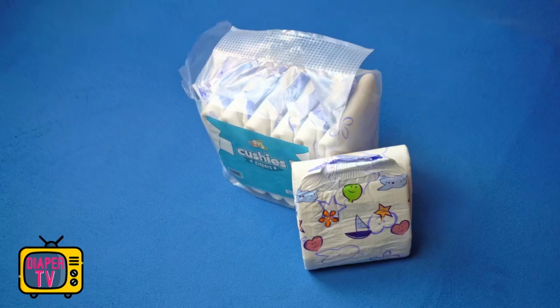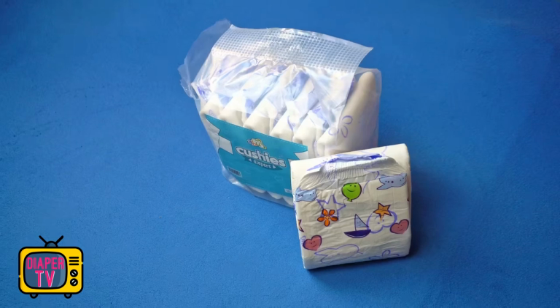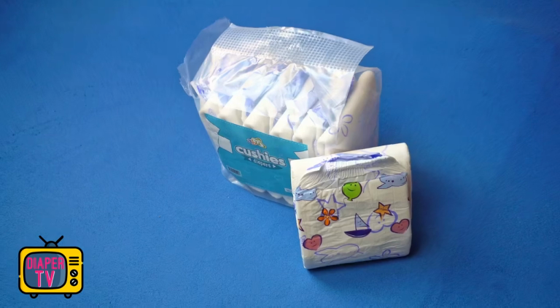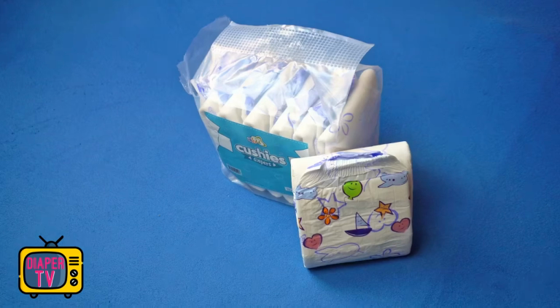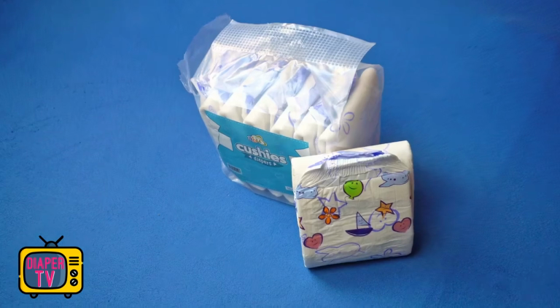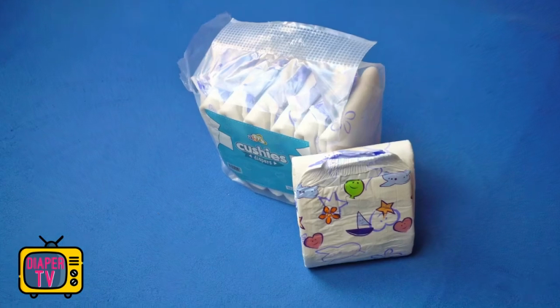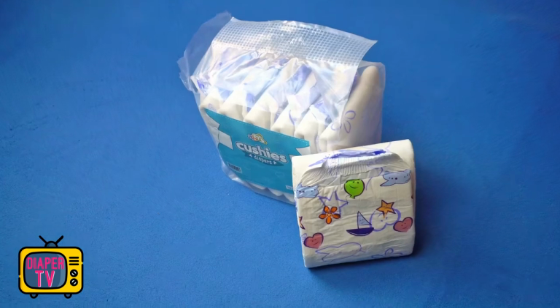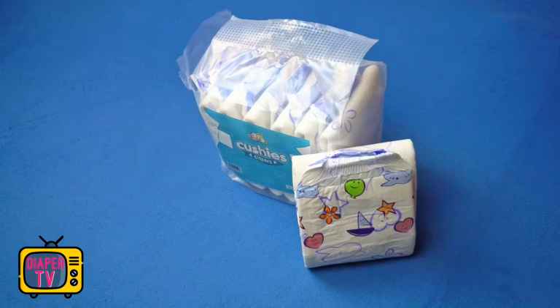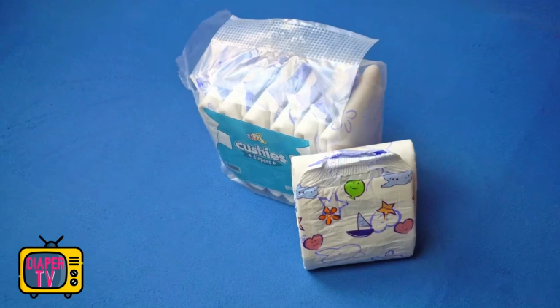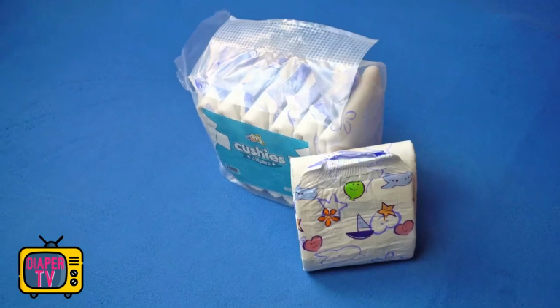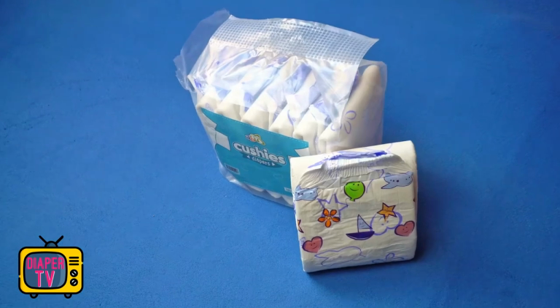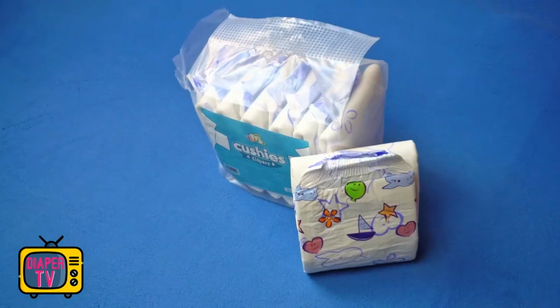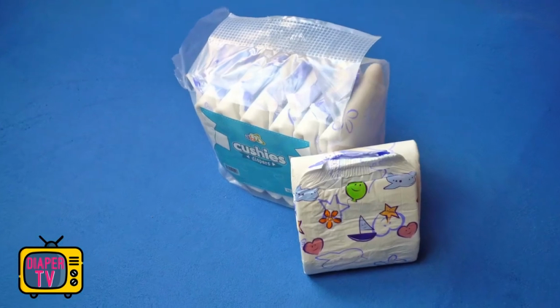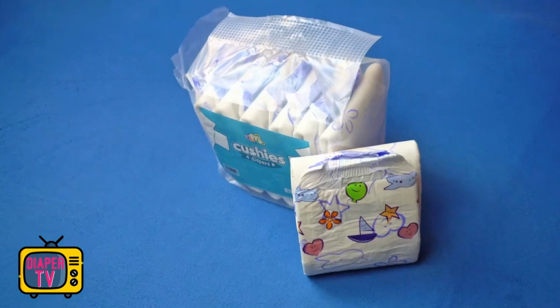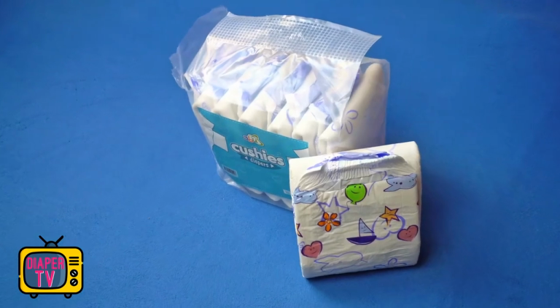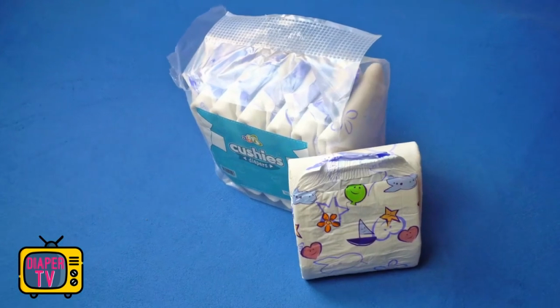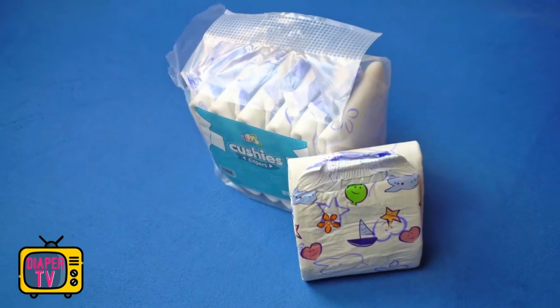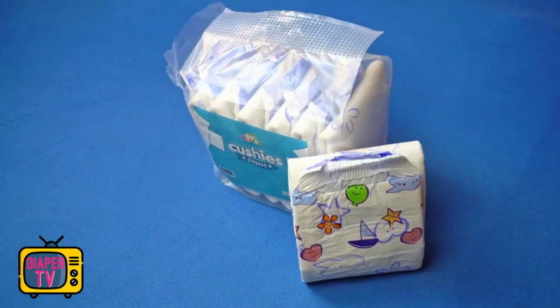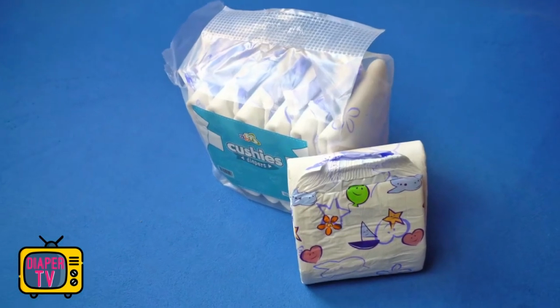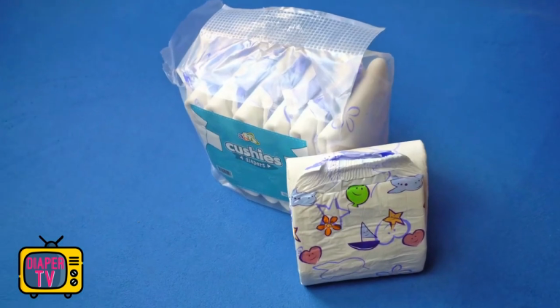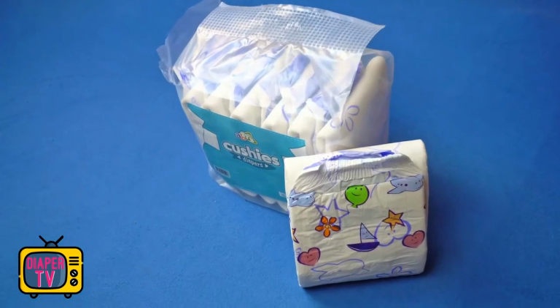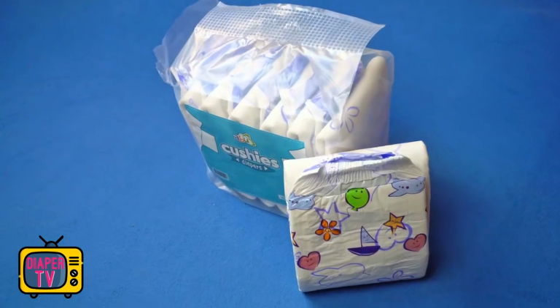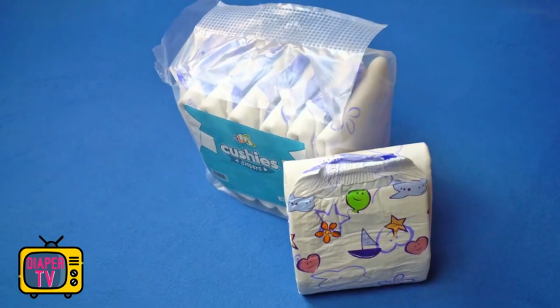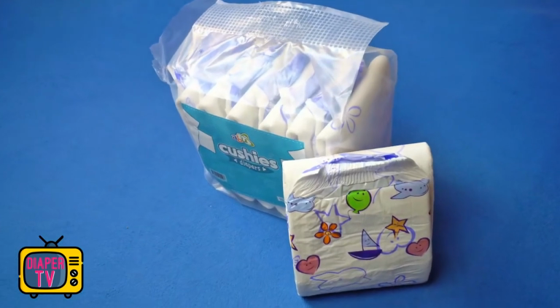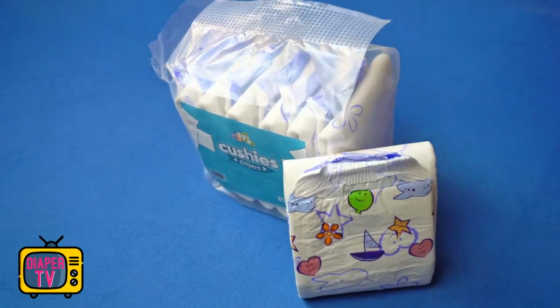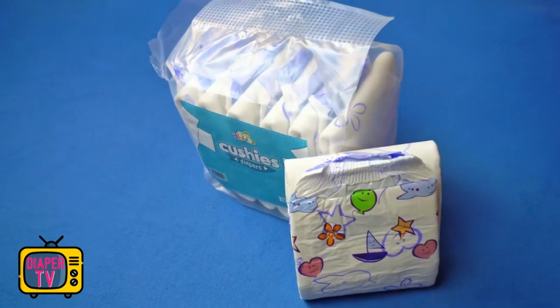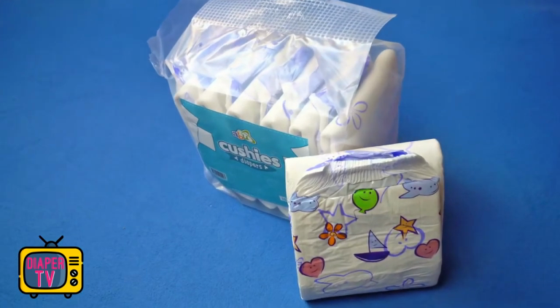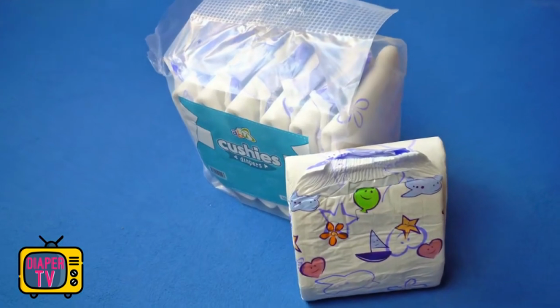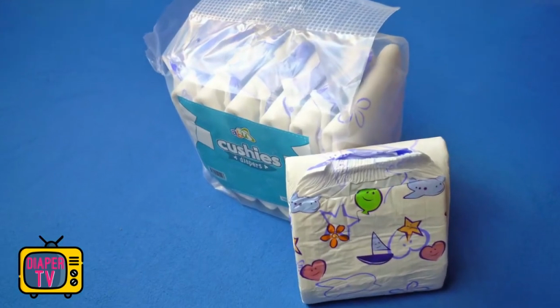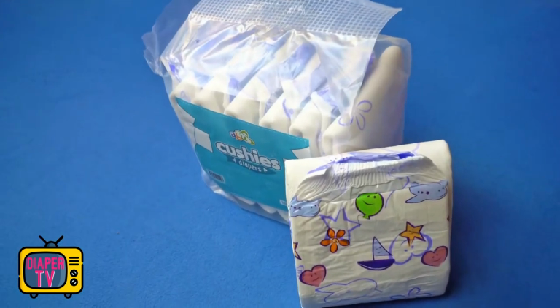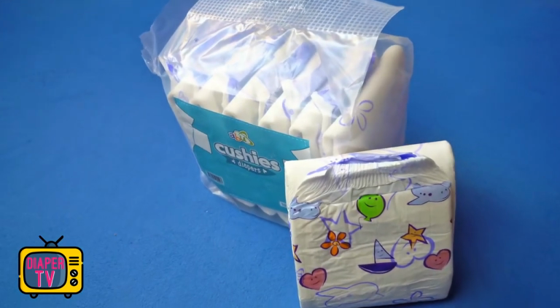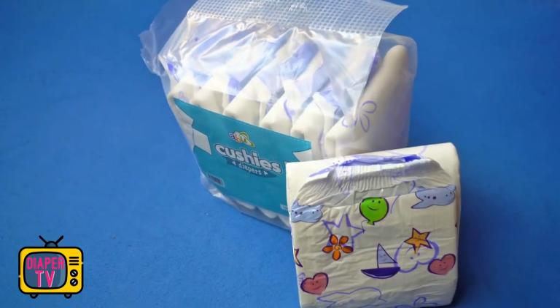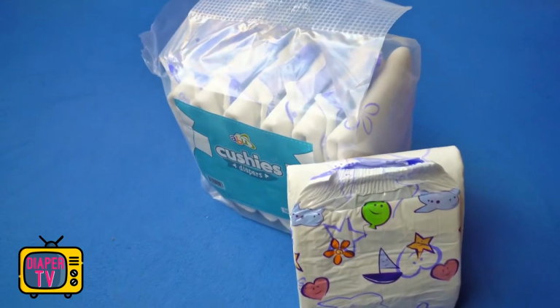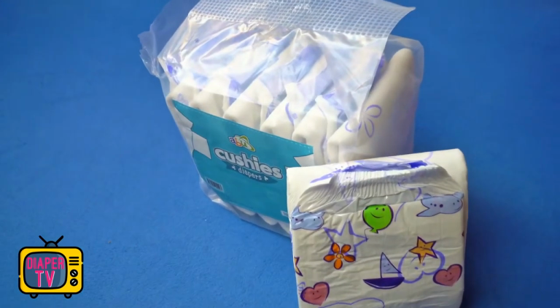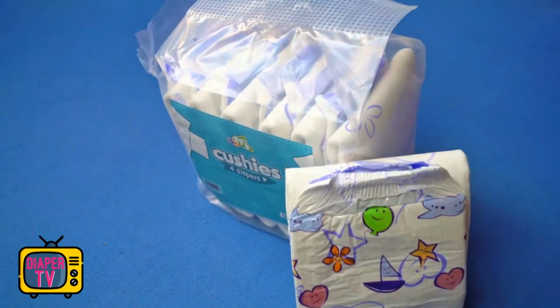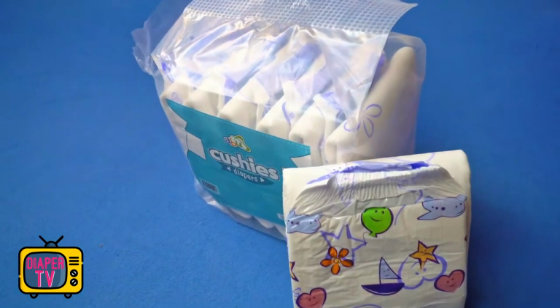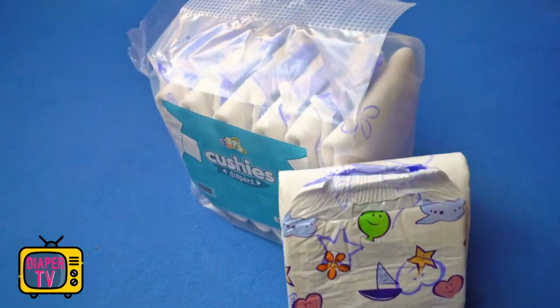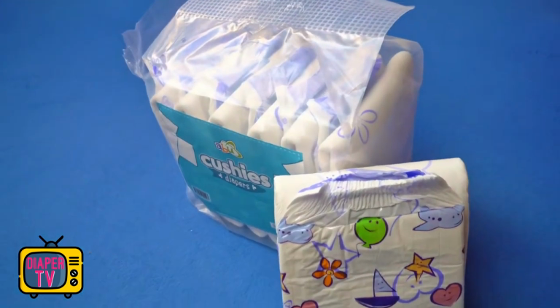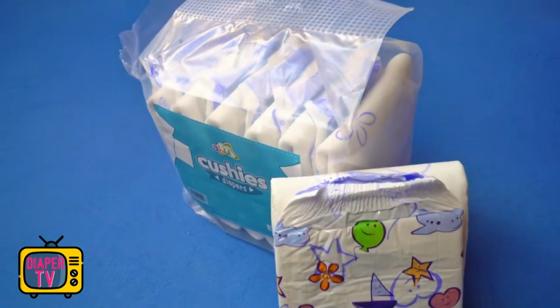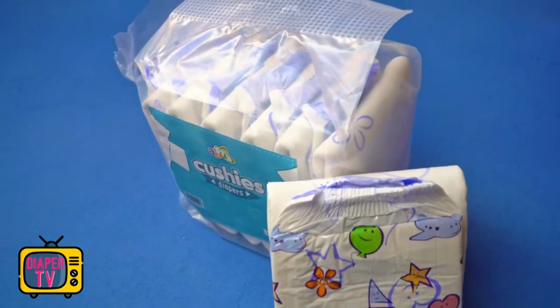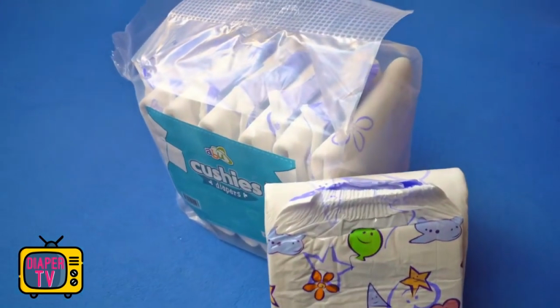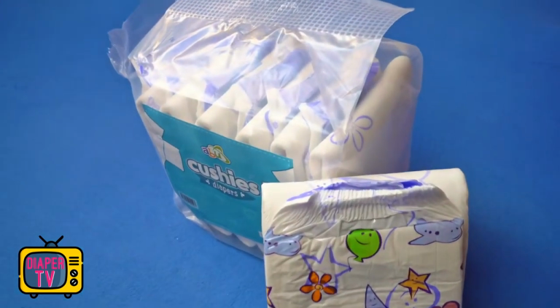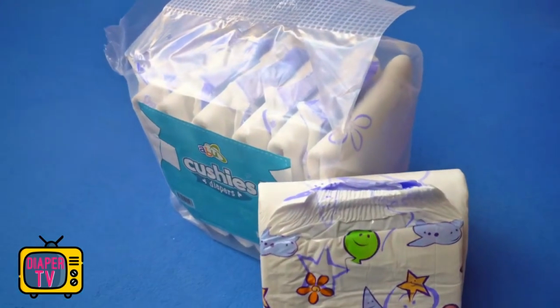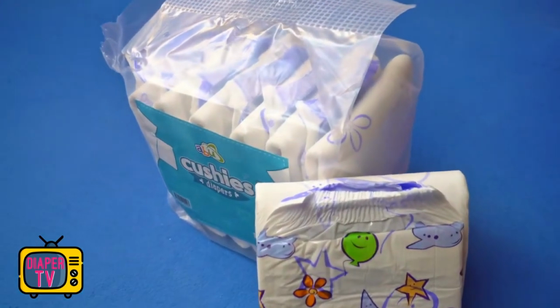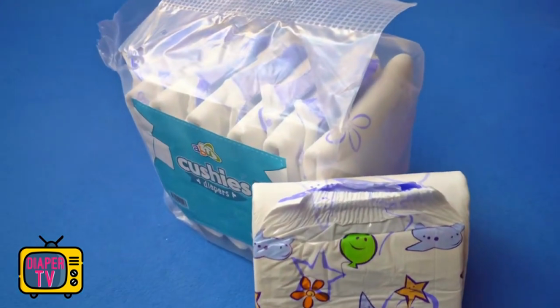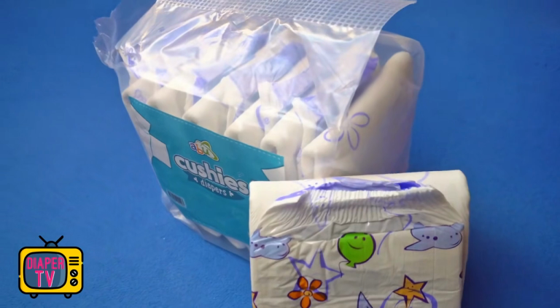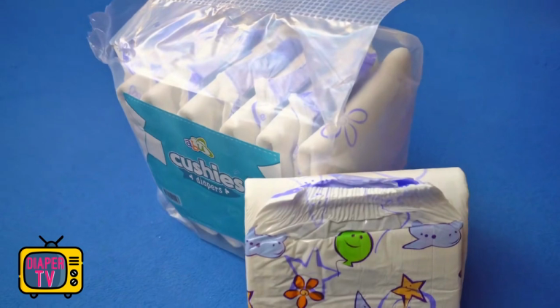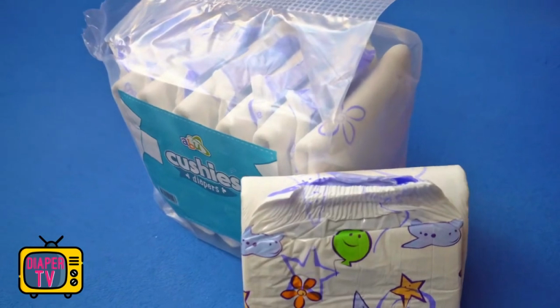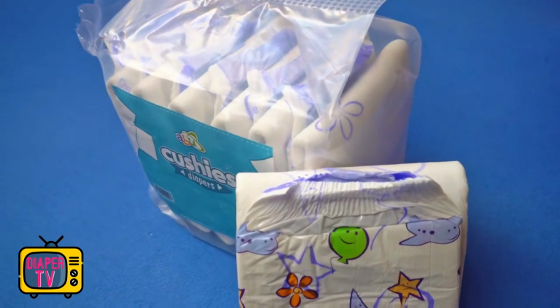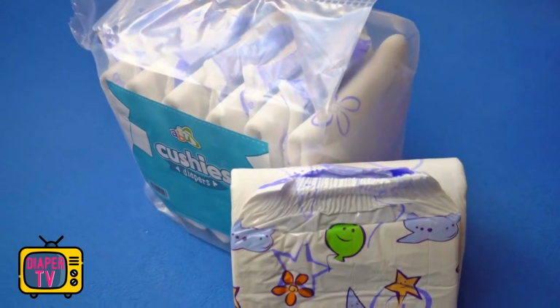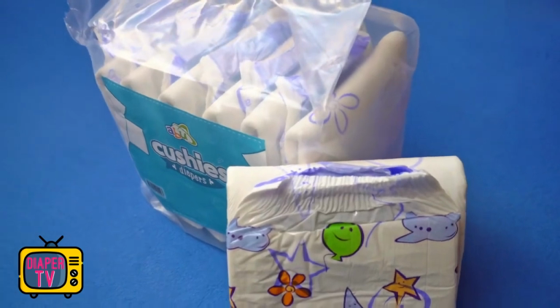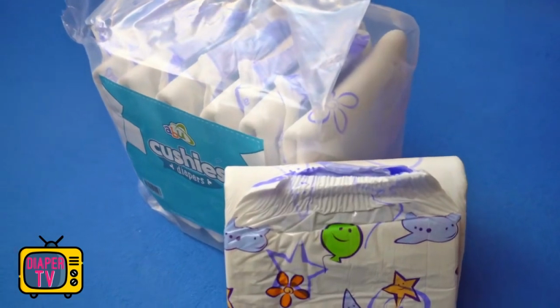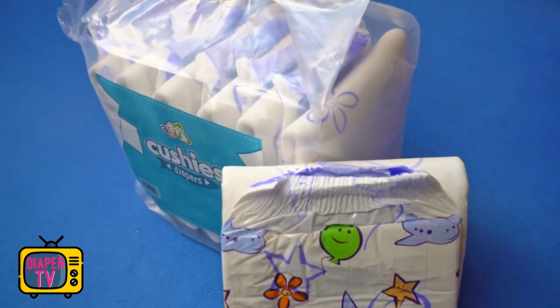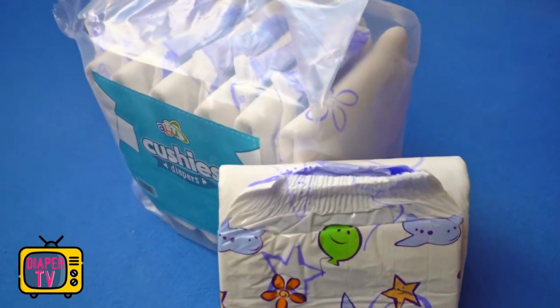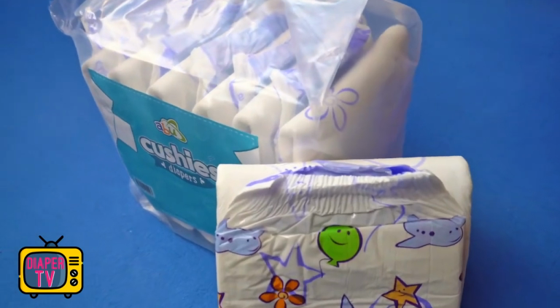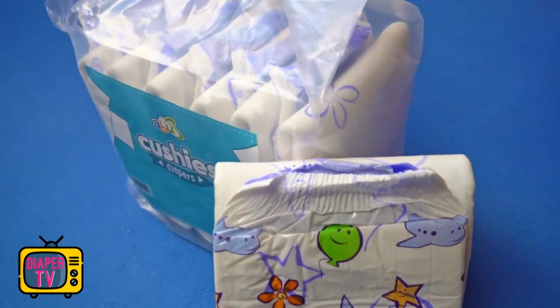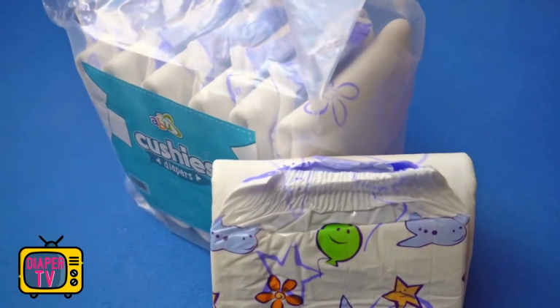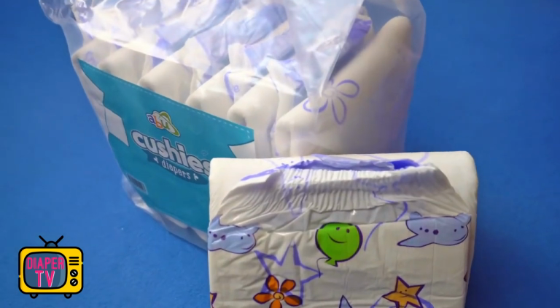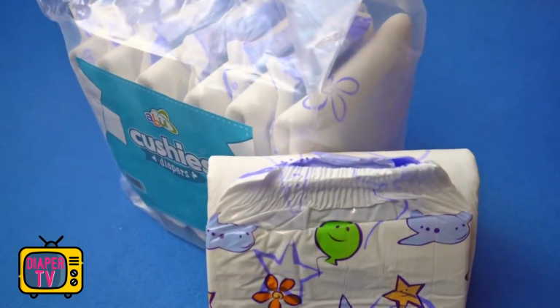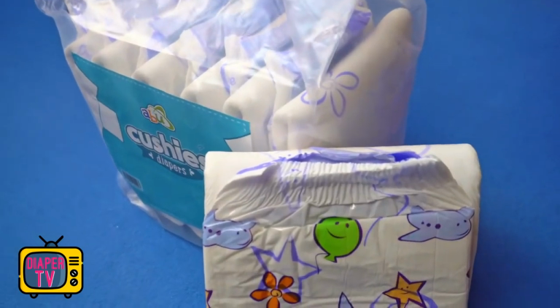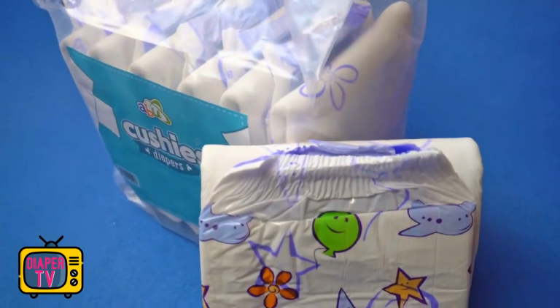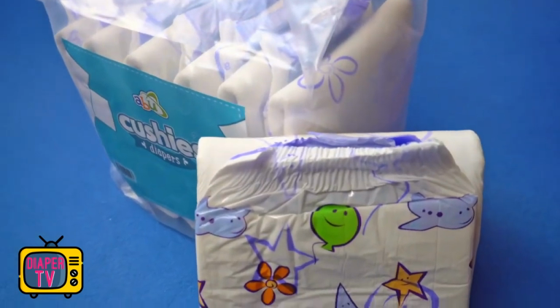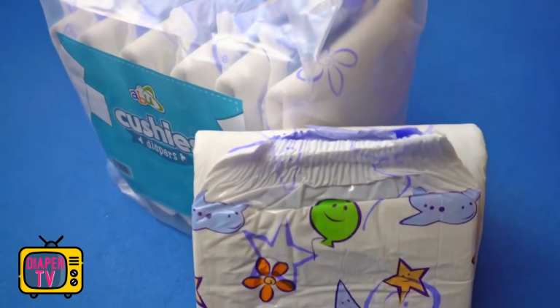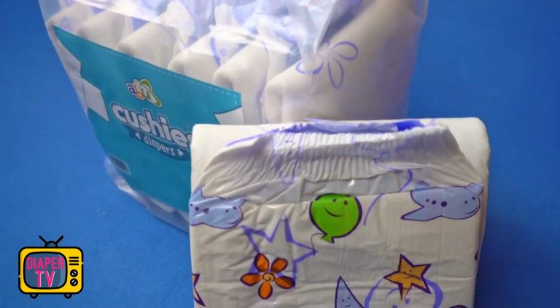Hi dear diaper wearers. In today's video I will test a new diaper, the Cushies from the well-known company ABU.